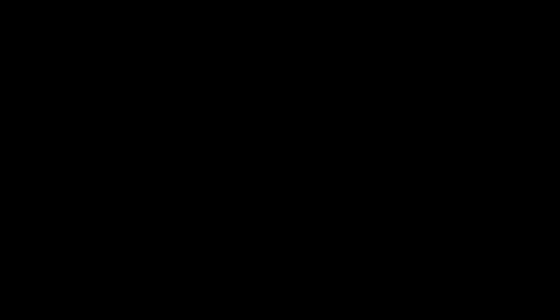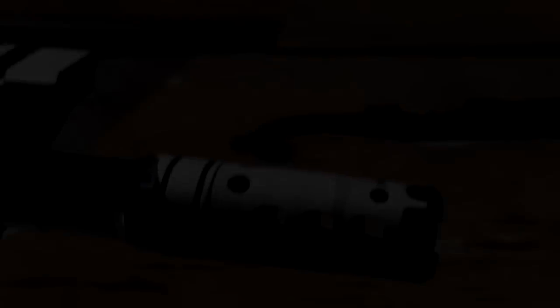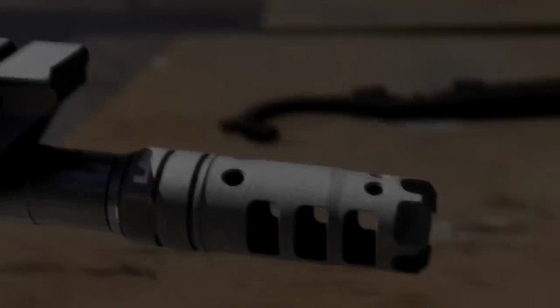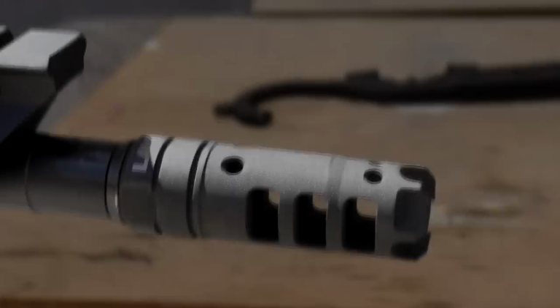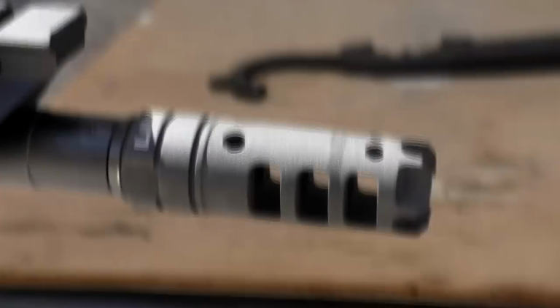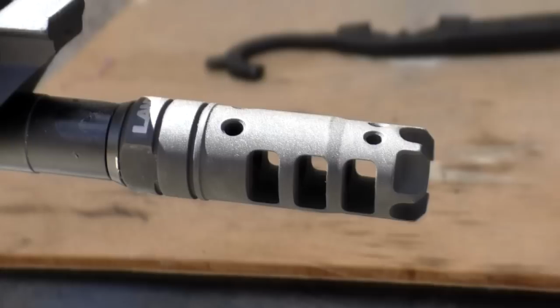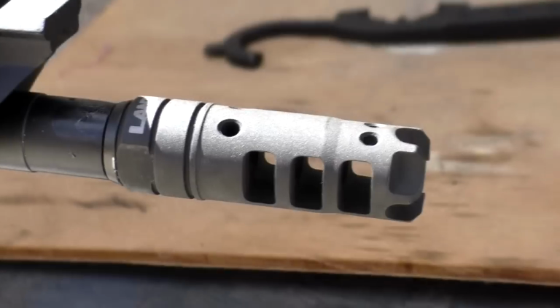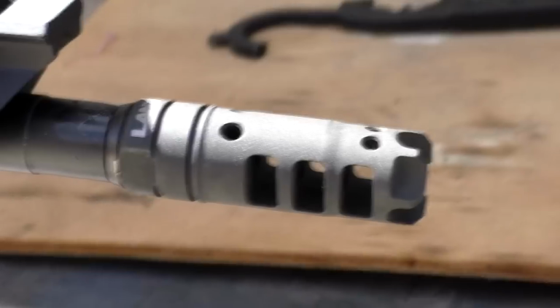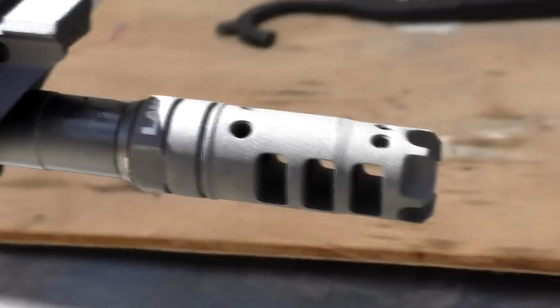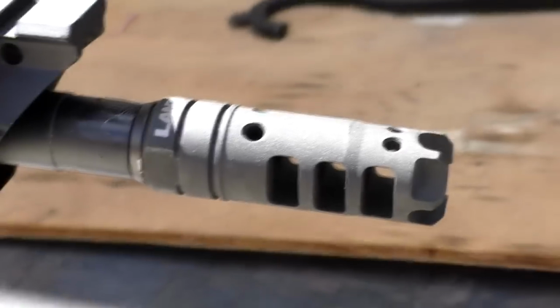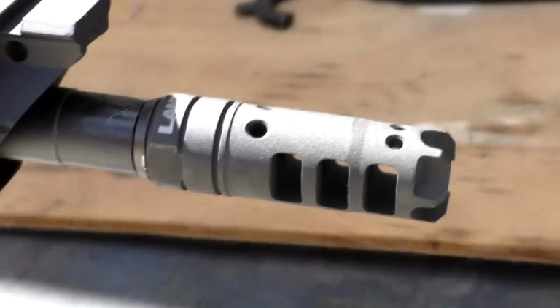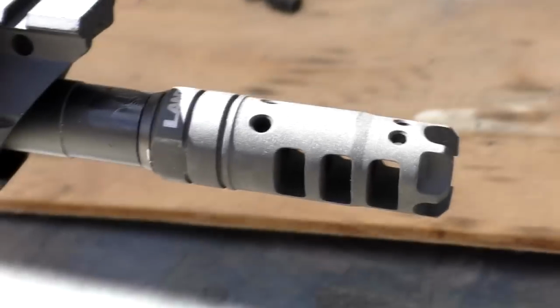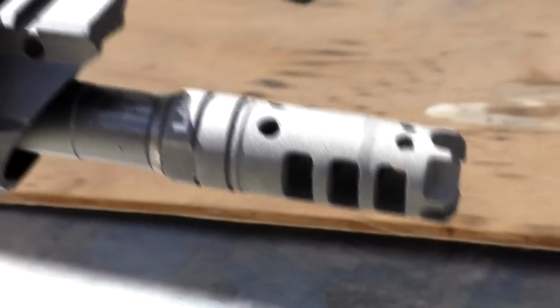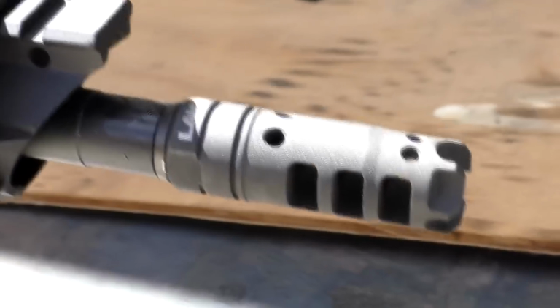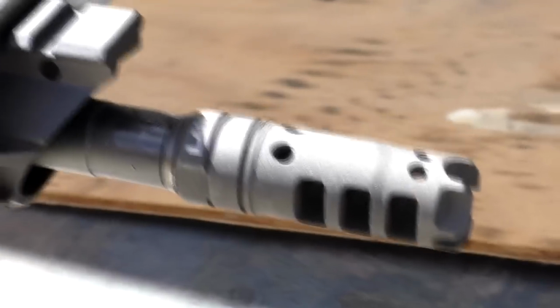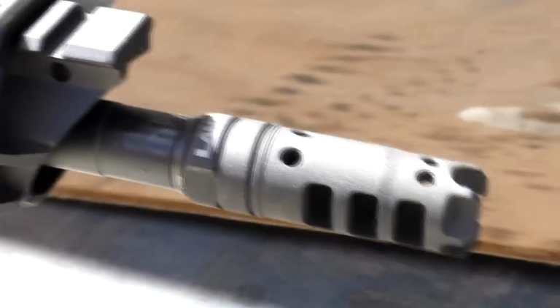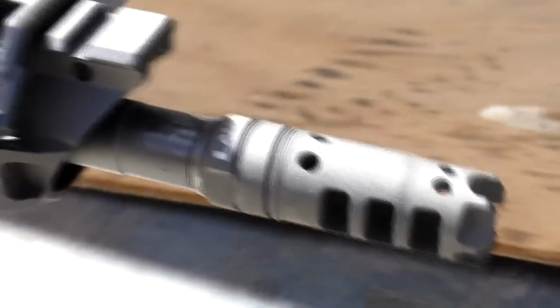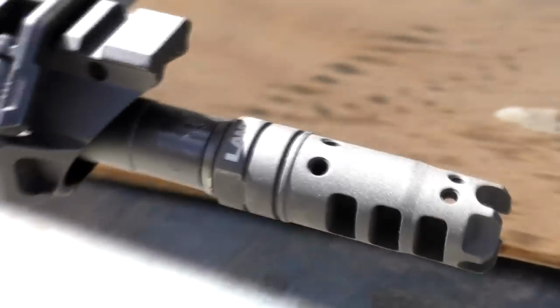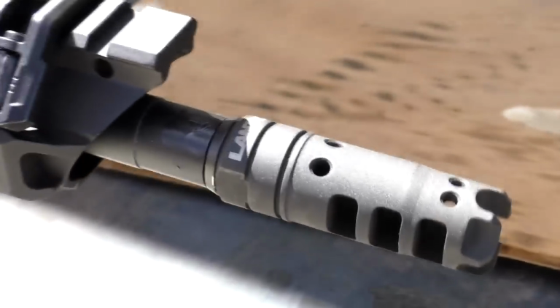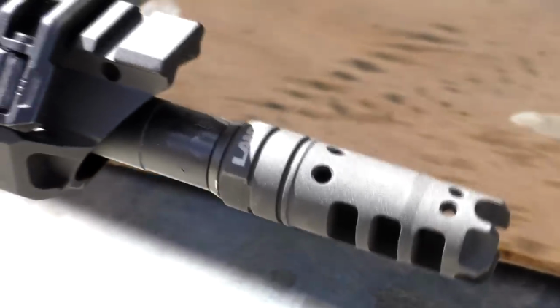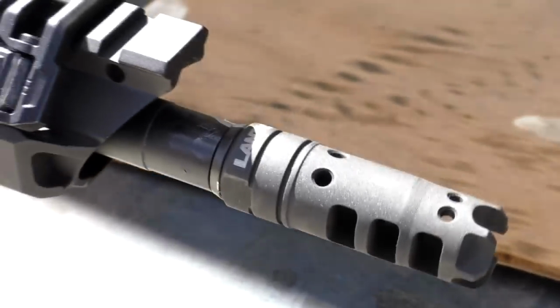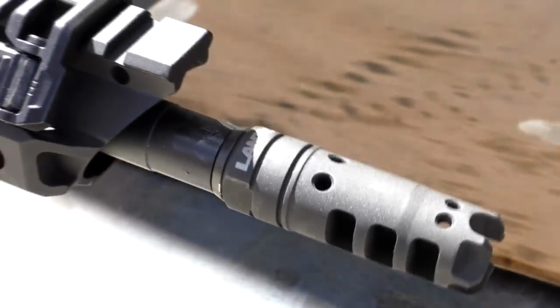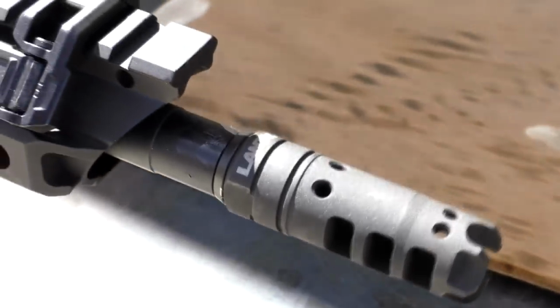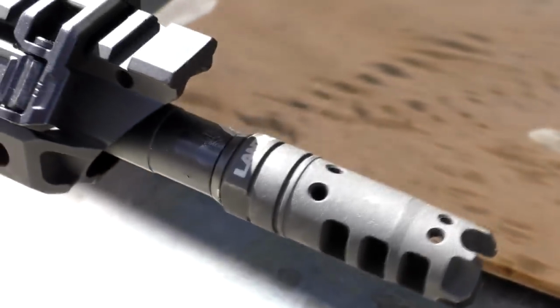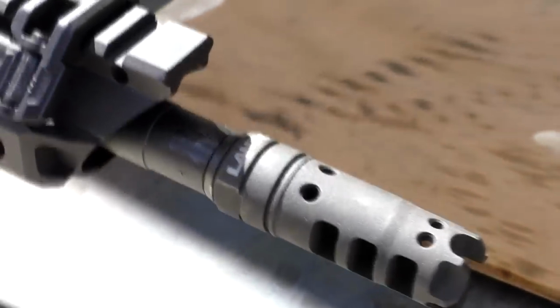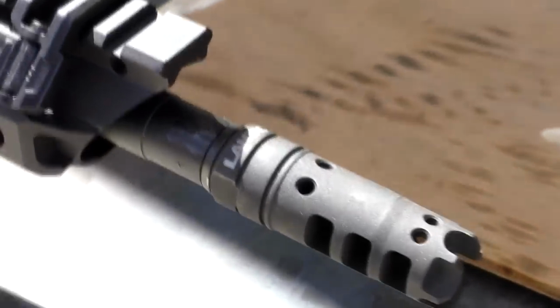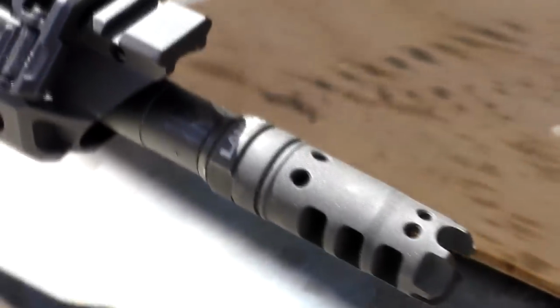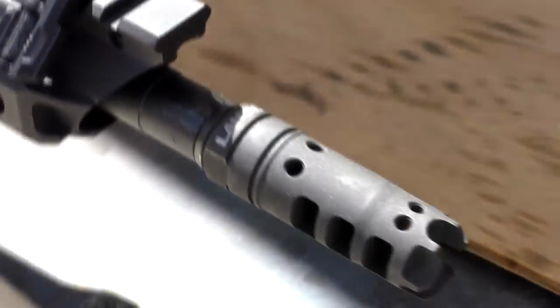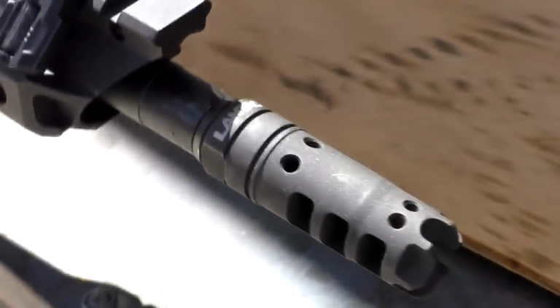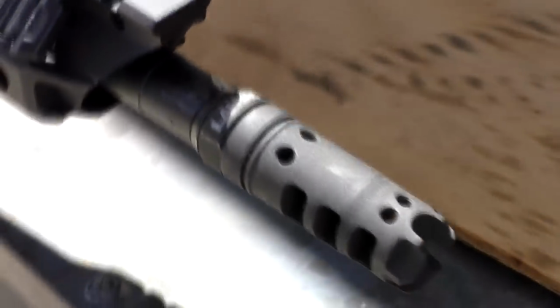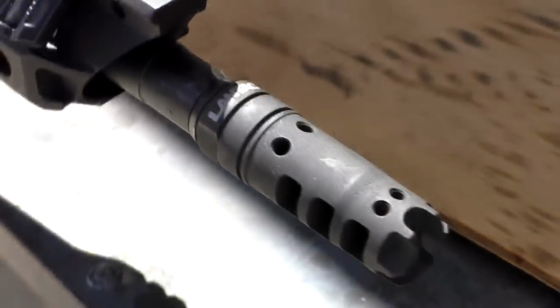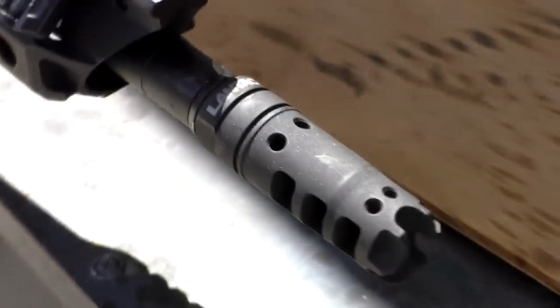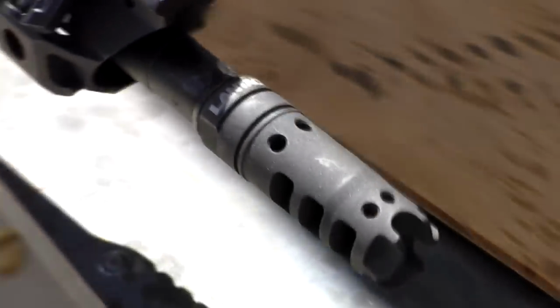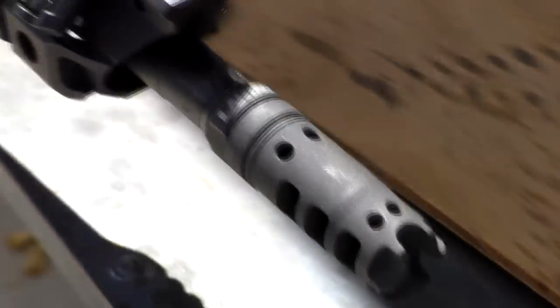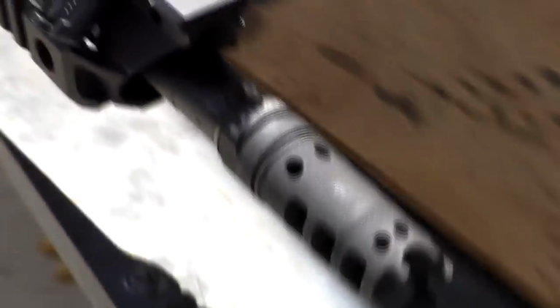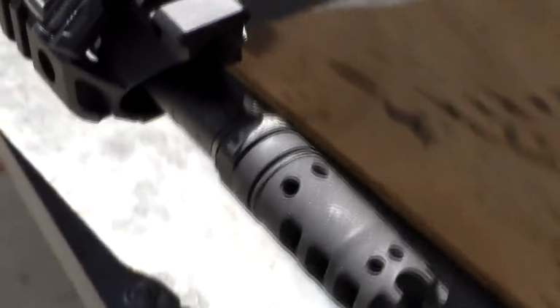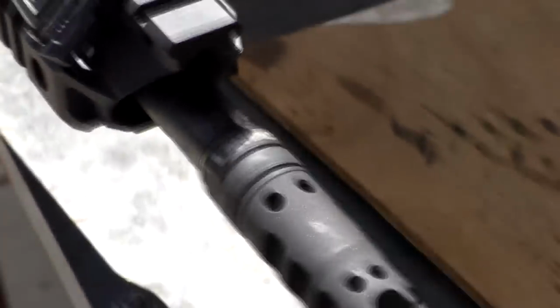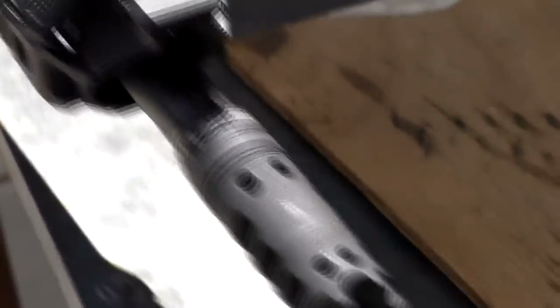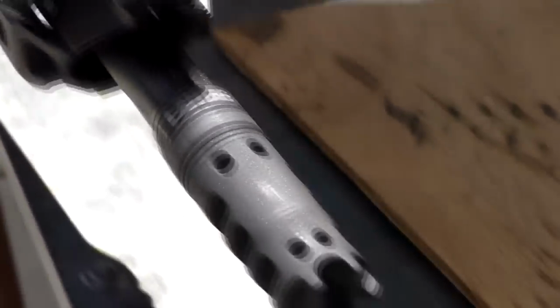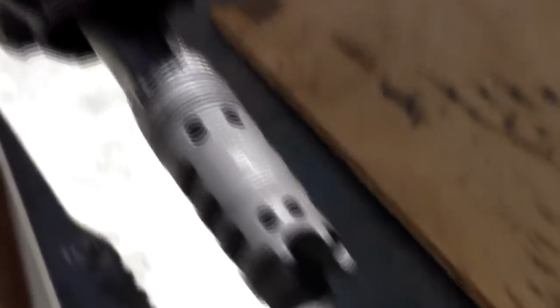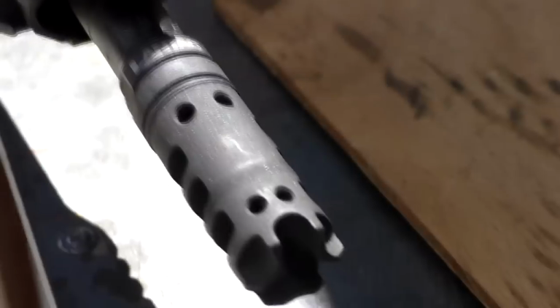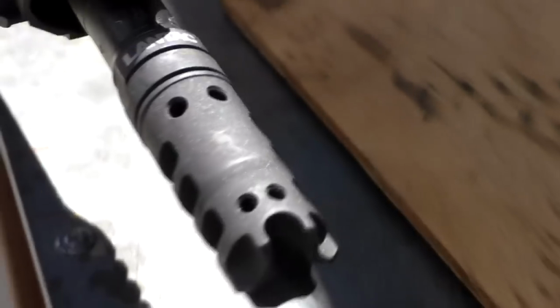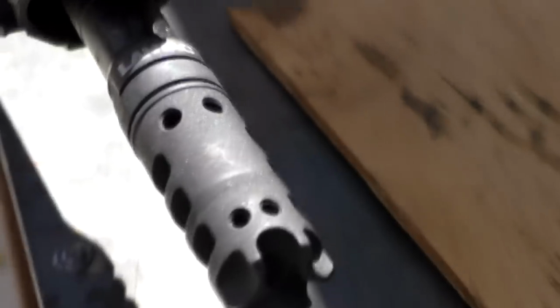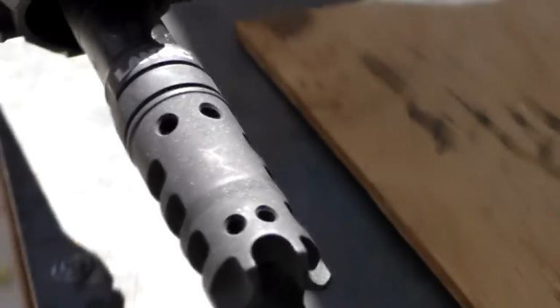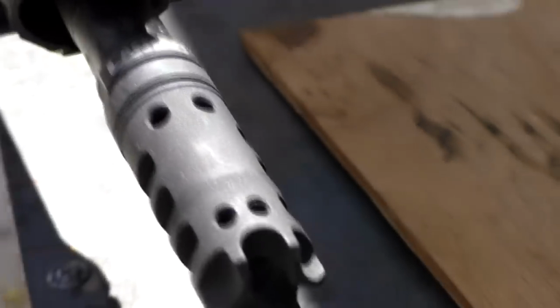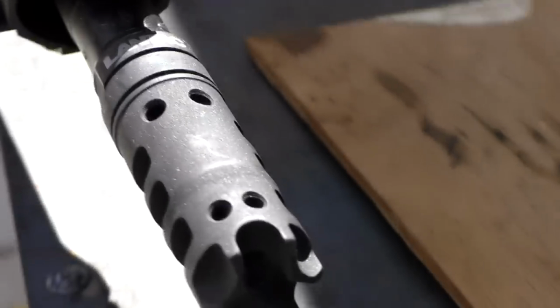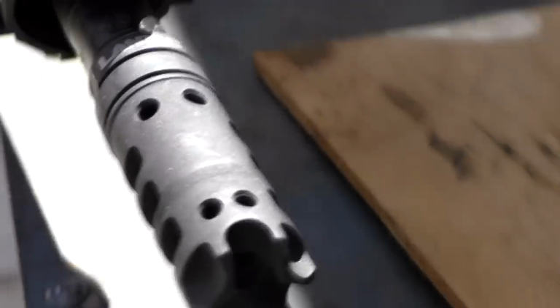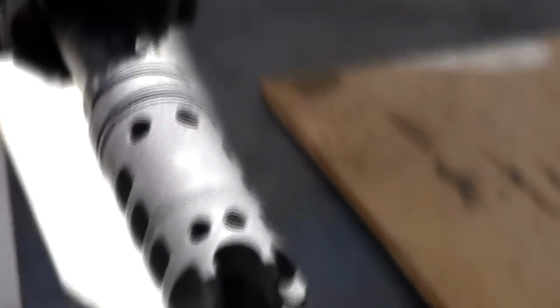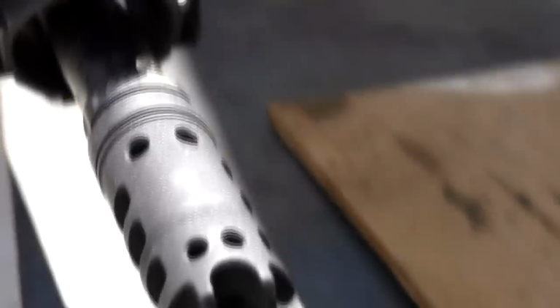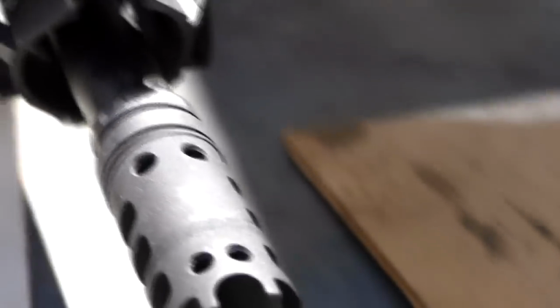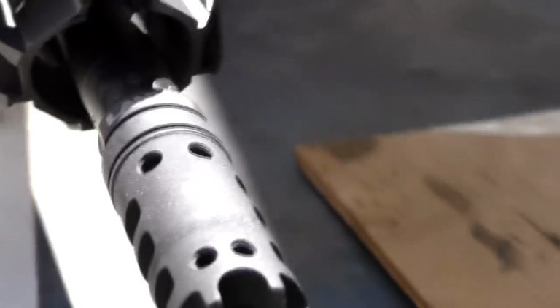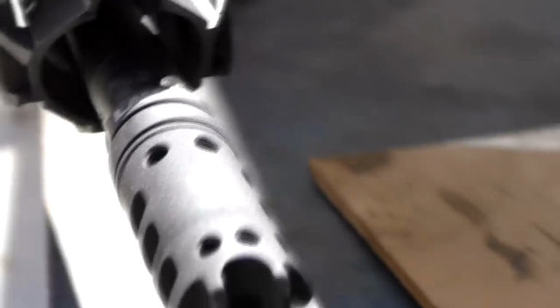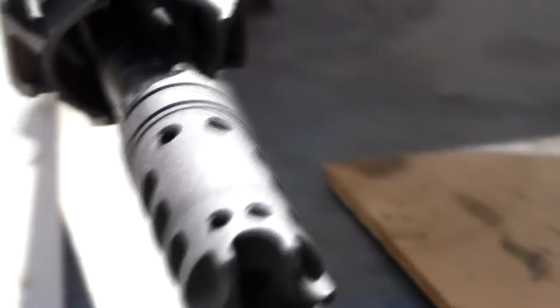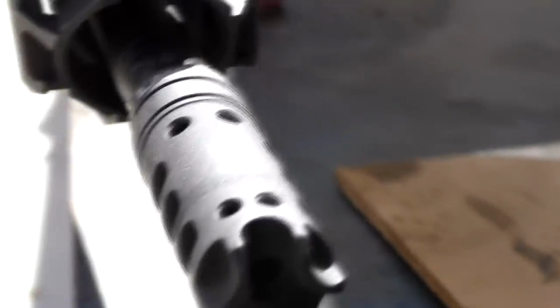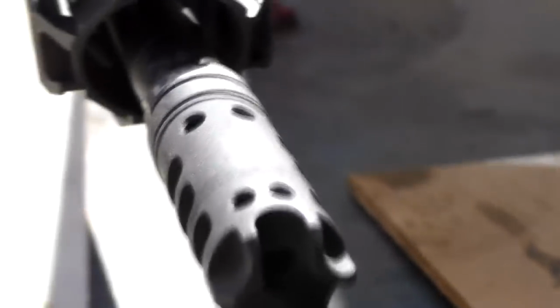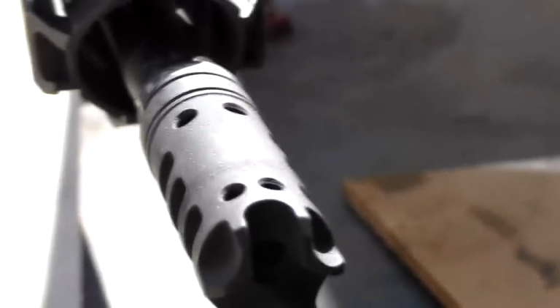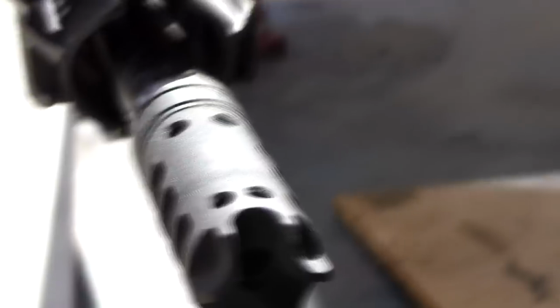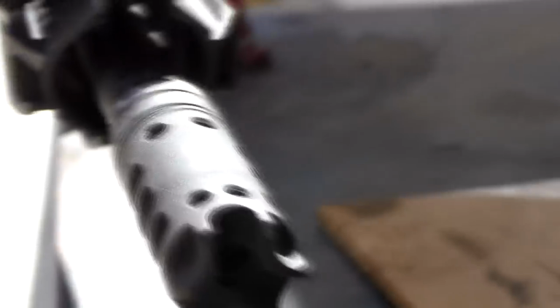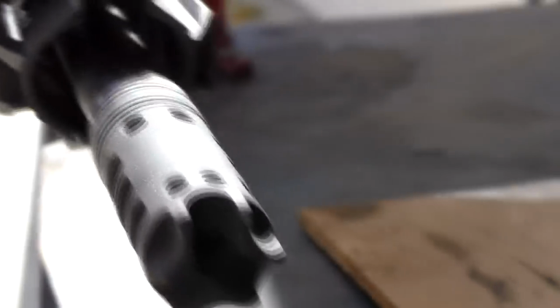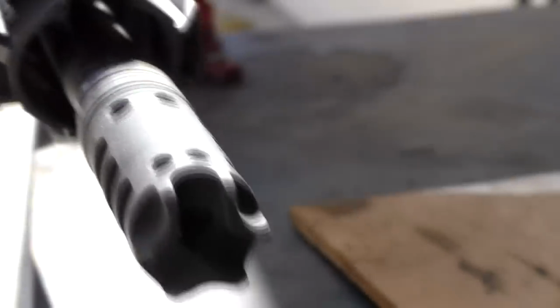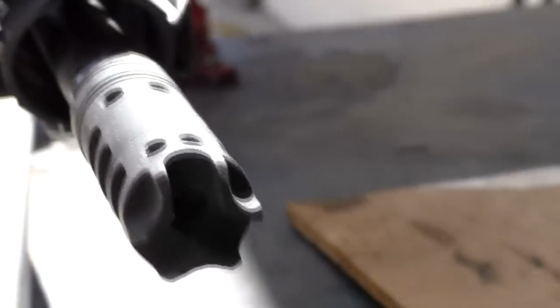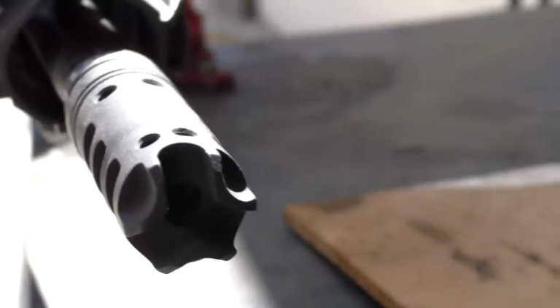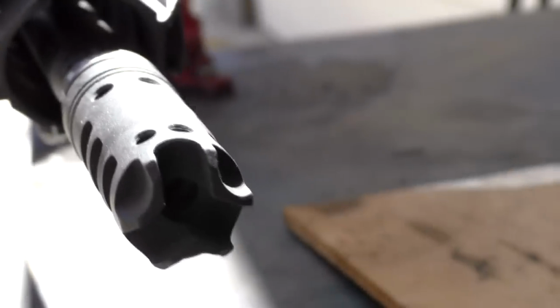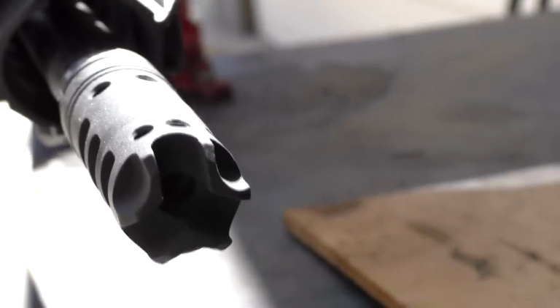Hey everybody, how's it going? It's The Daily Shooter, and today I'm going to do a quick comparison between the Lantac Dragon, which is a compensator, and your standard A2 Flash Hider.